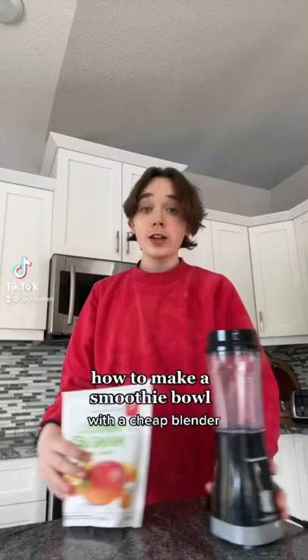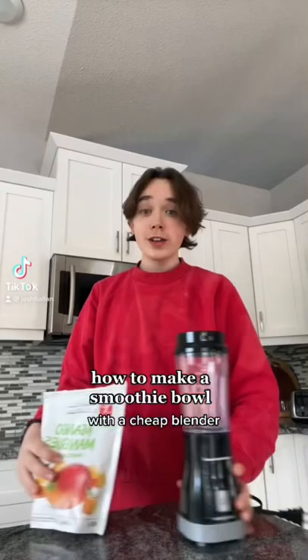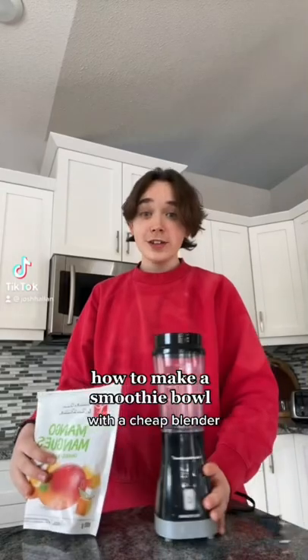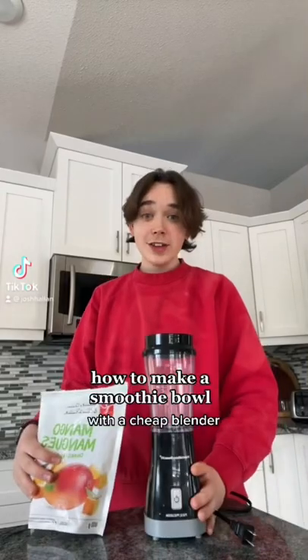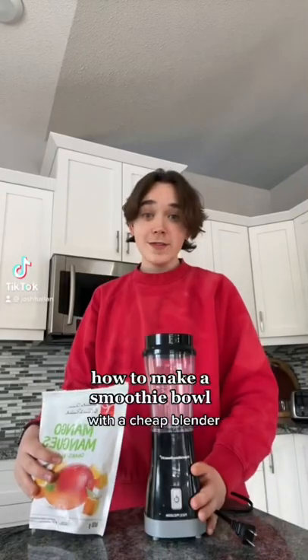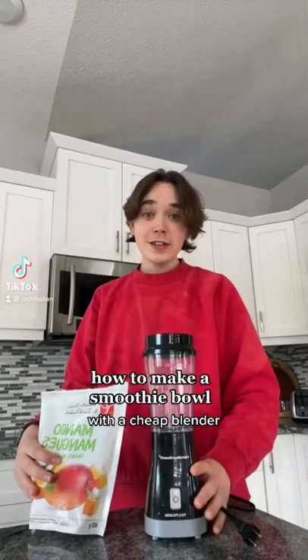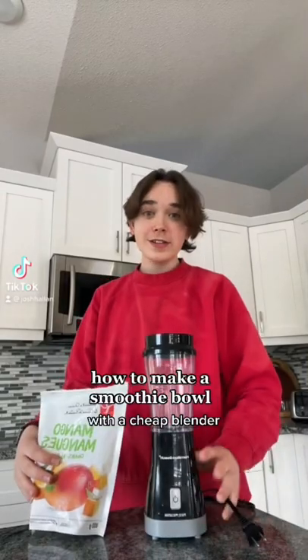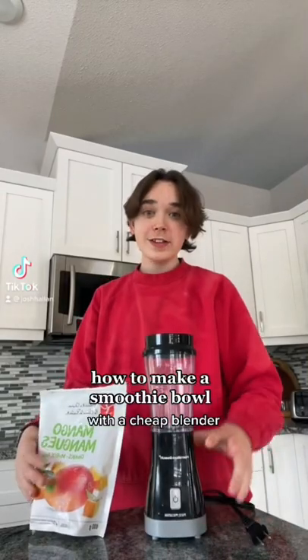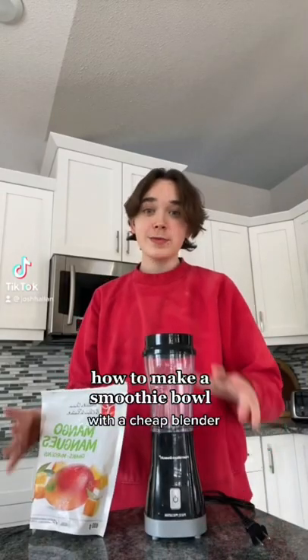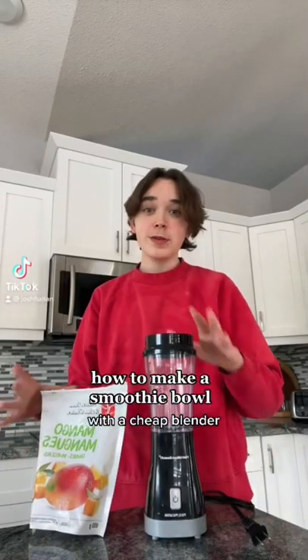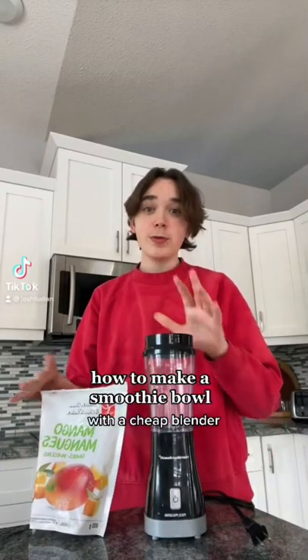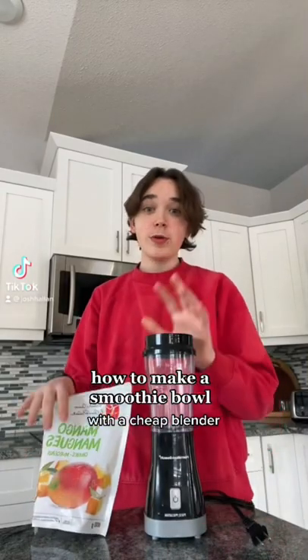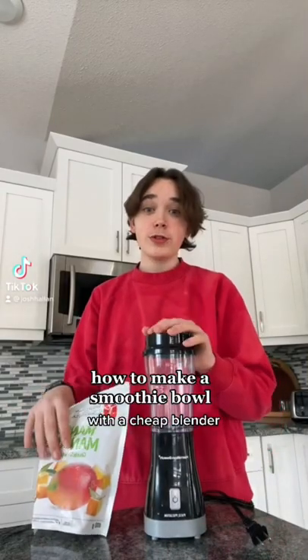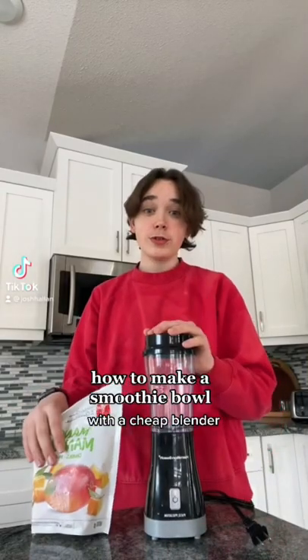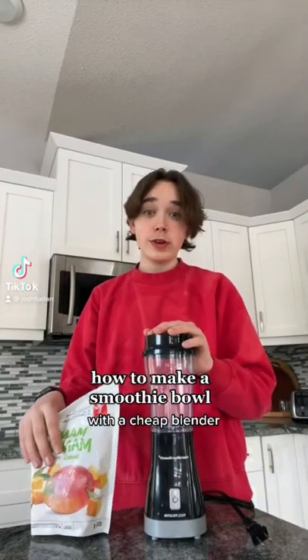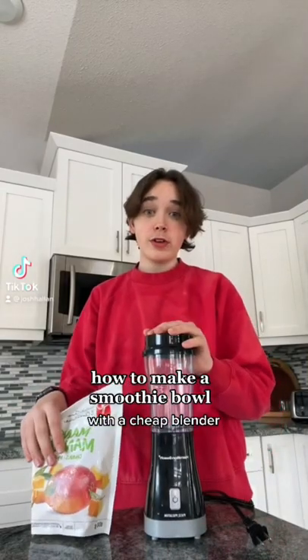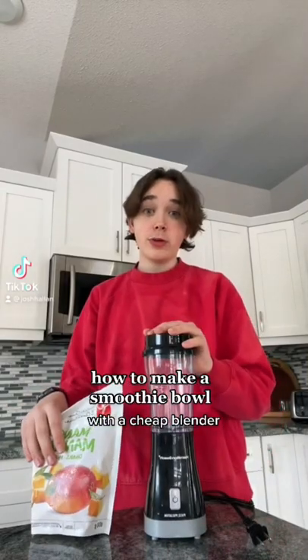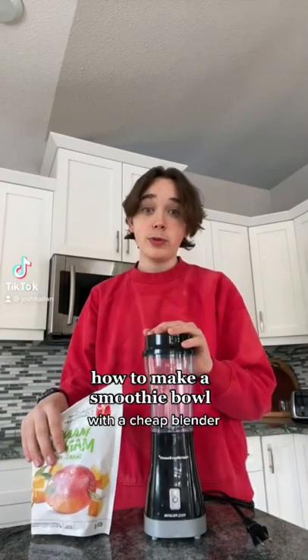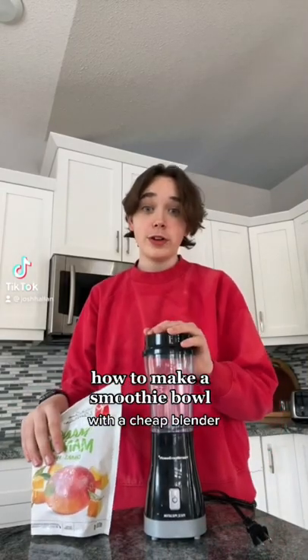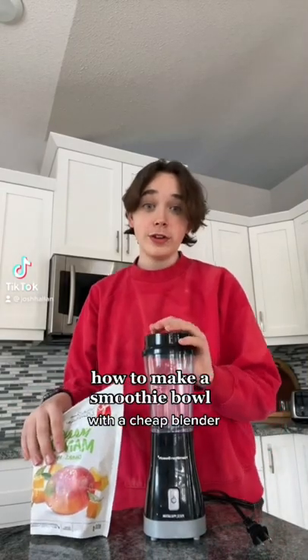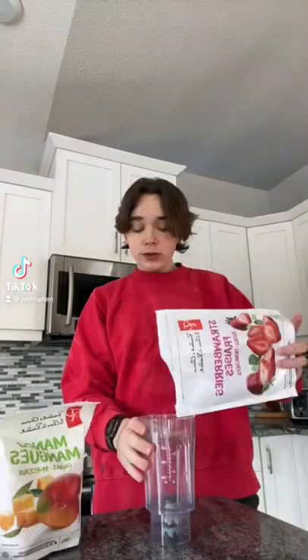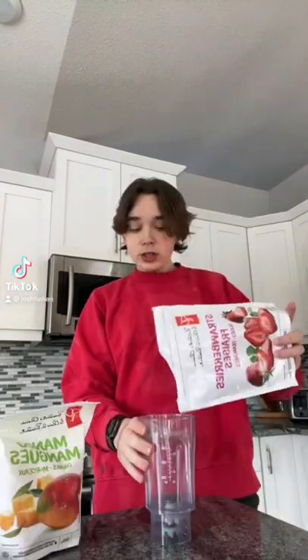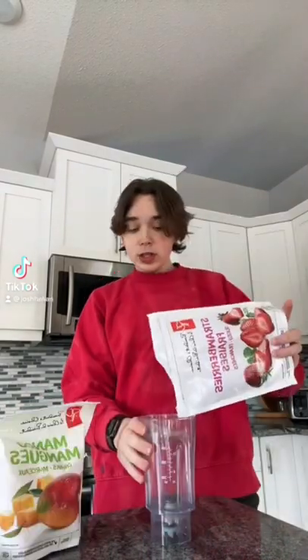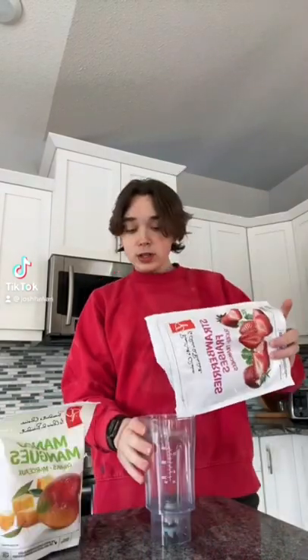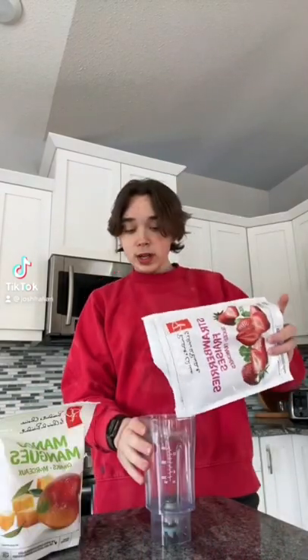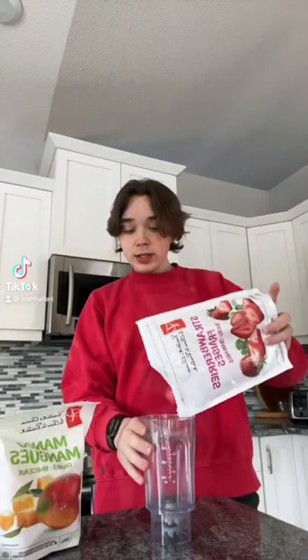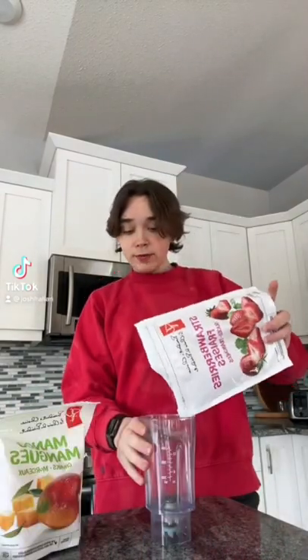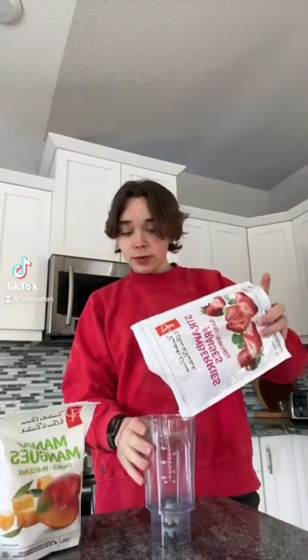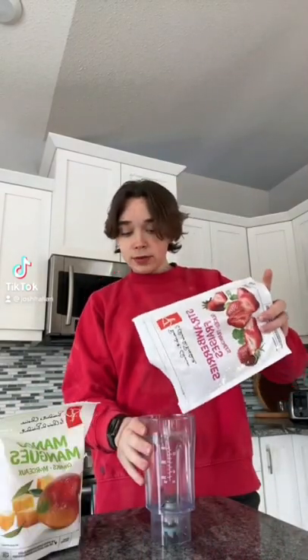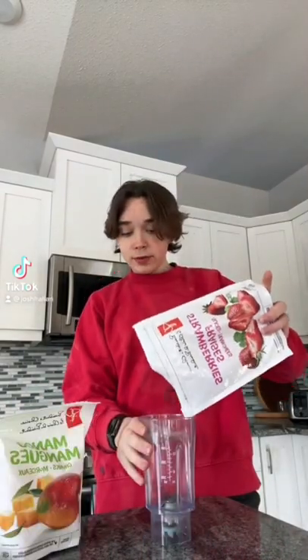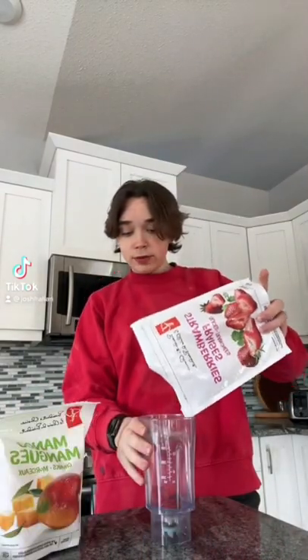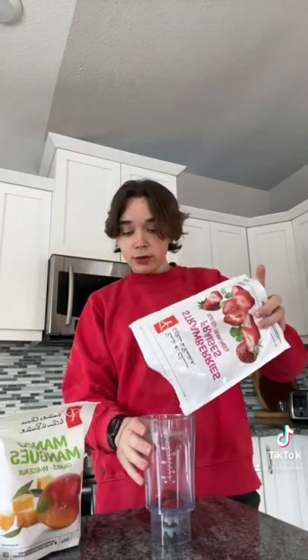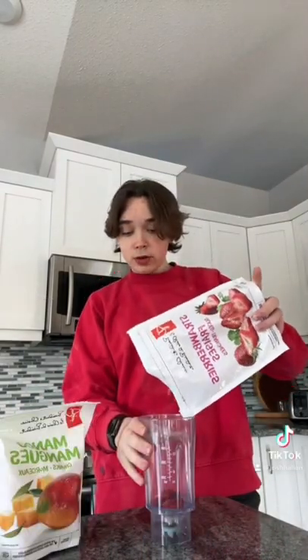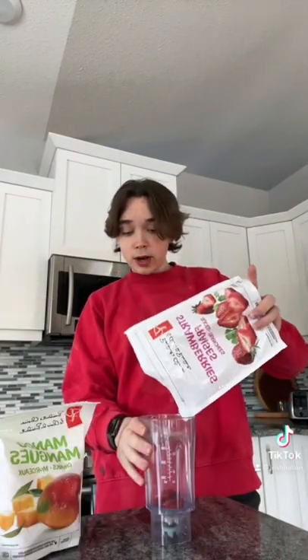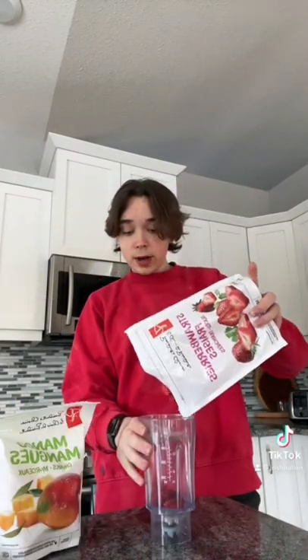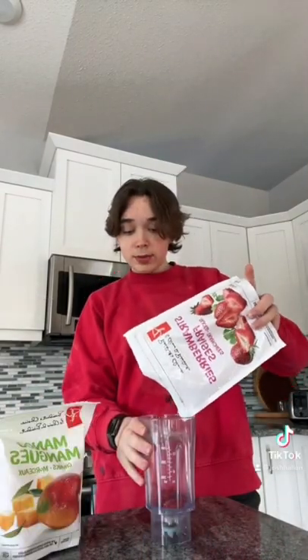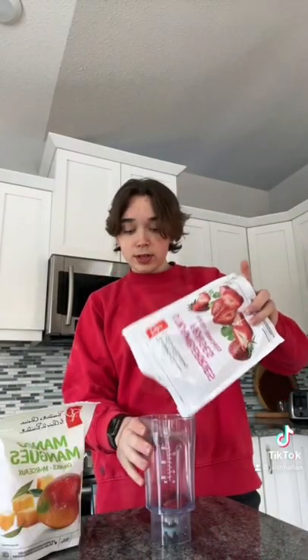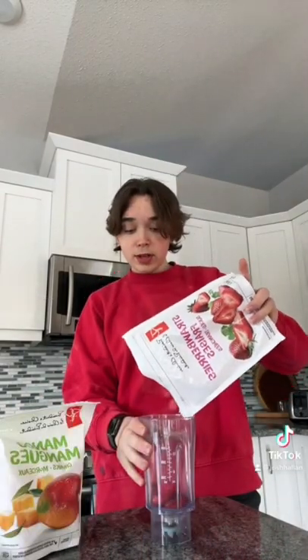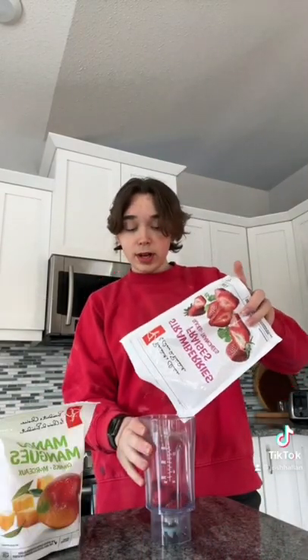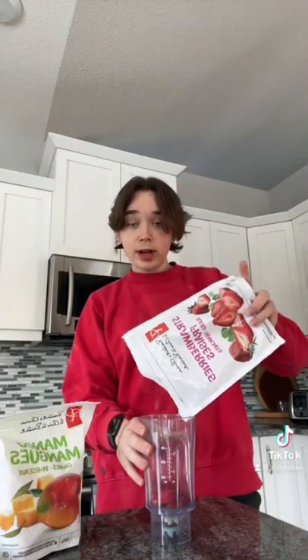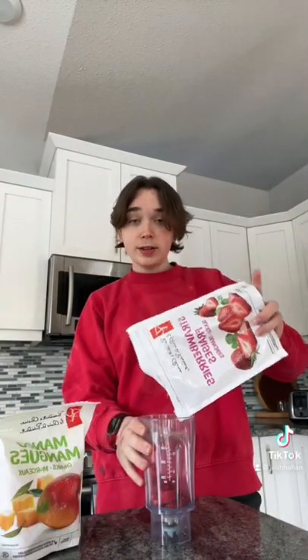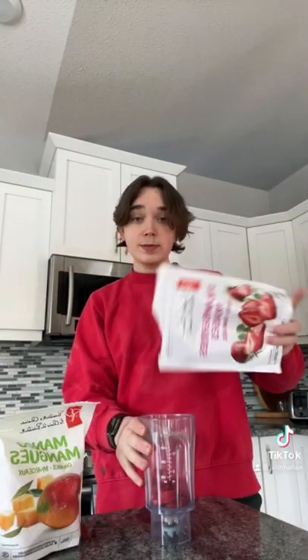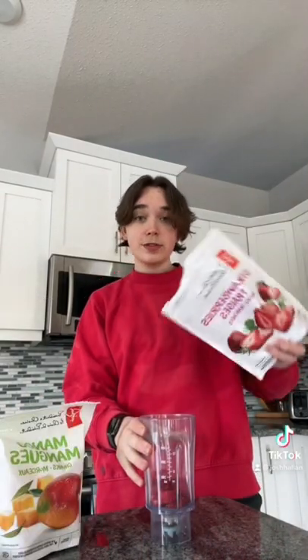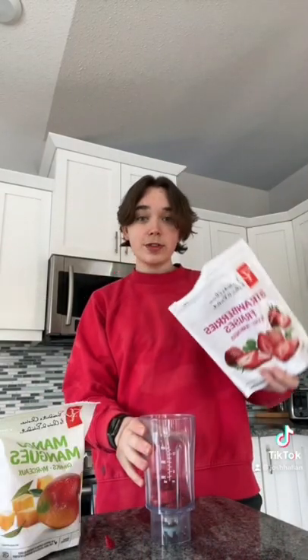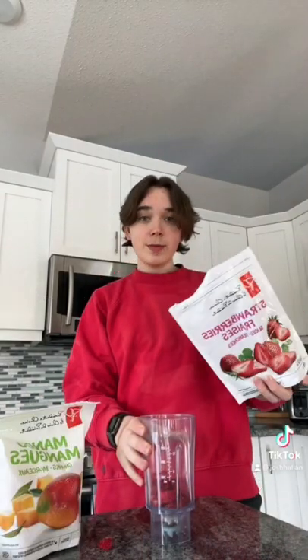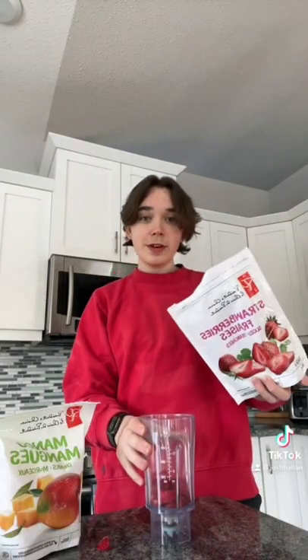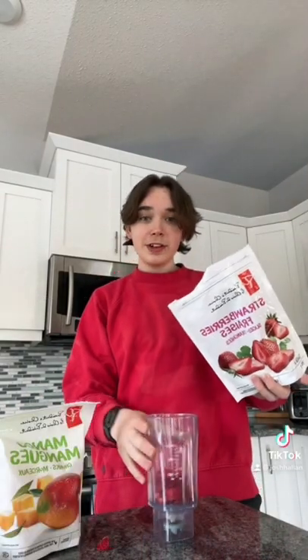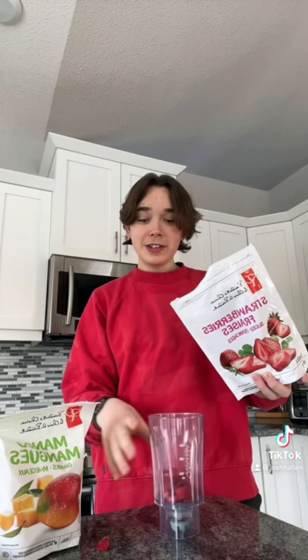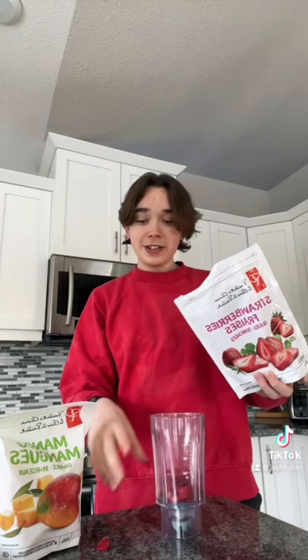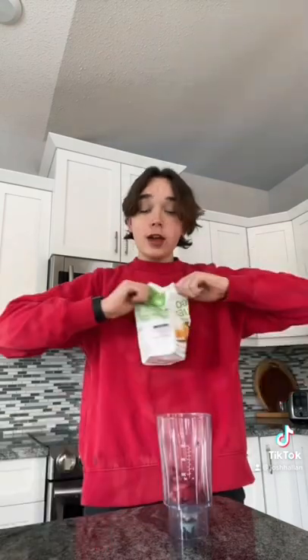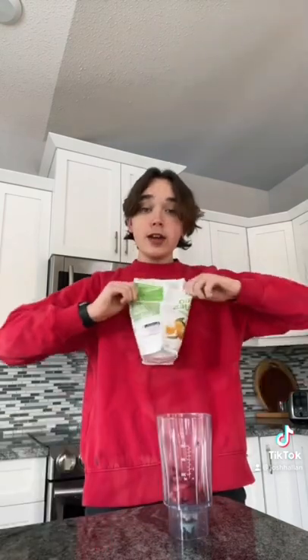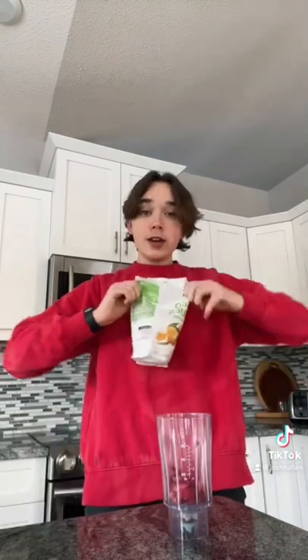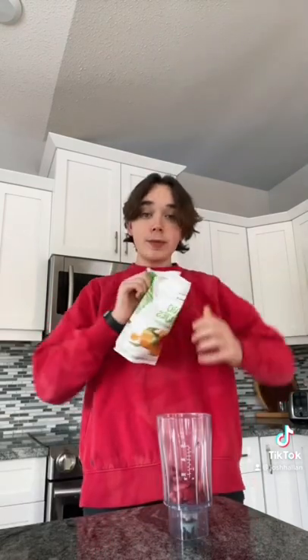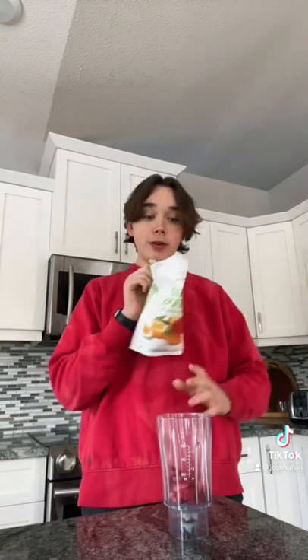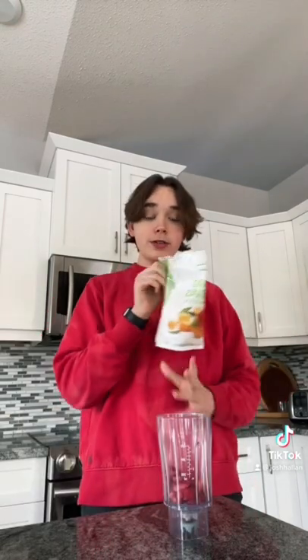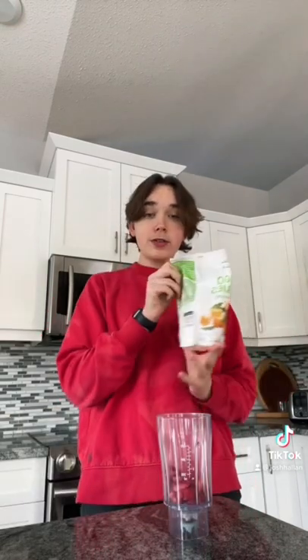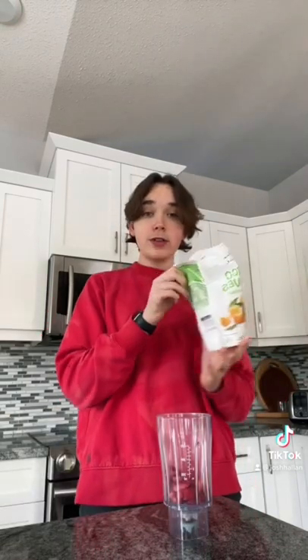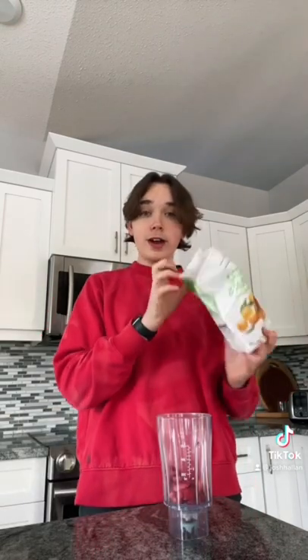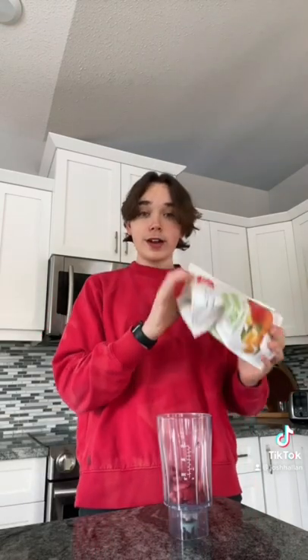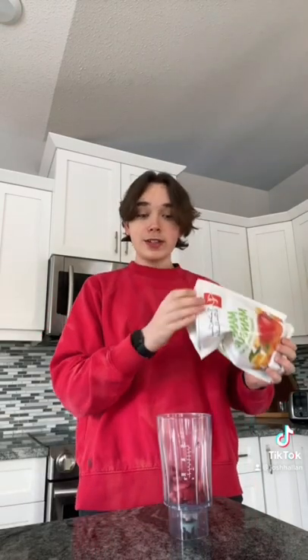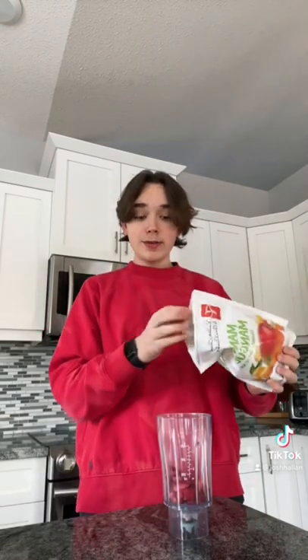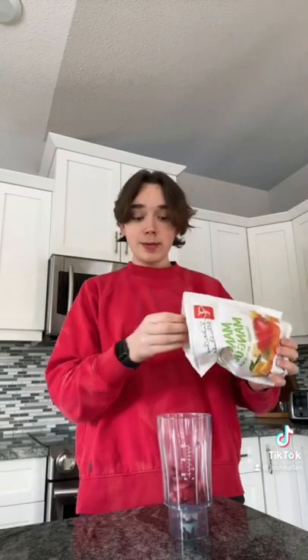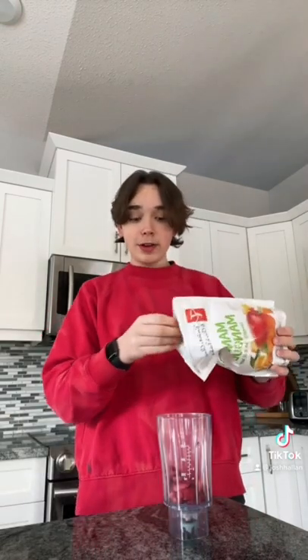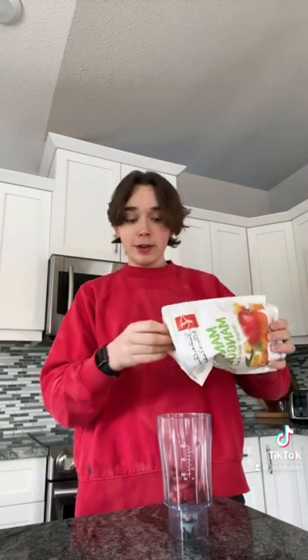Here's how to make a thick smoothie bowl with a $20 blender. First, you have to add some frozen fruit. I'm just going to add some strawberries, and I'm also going to add some mango.